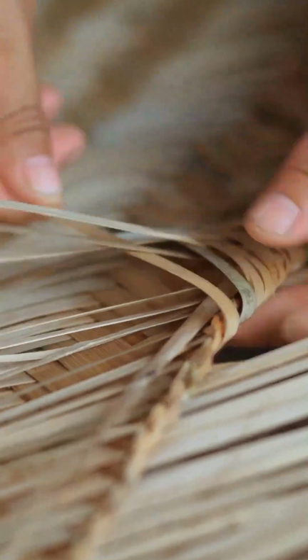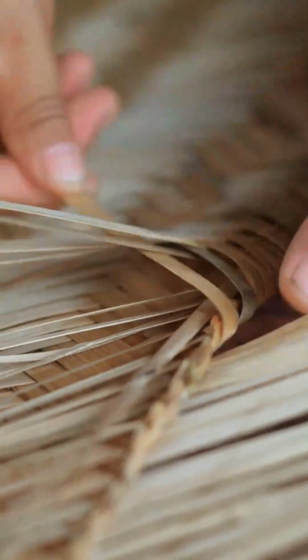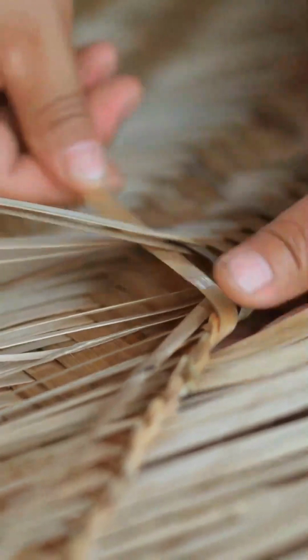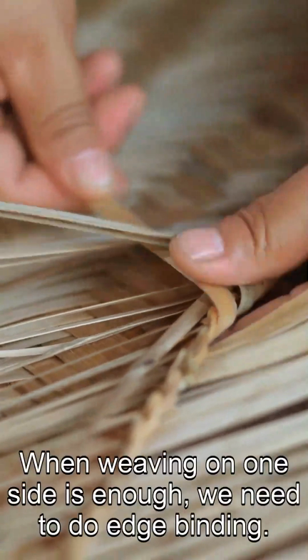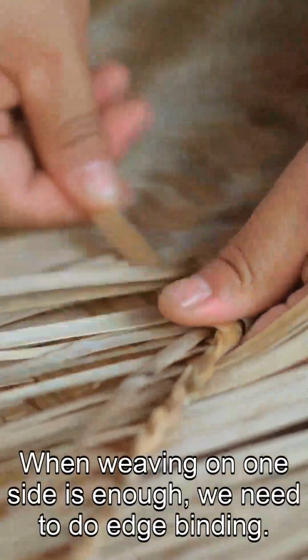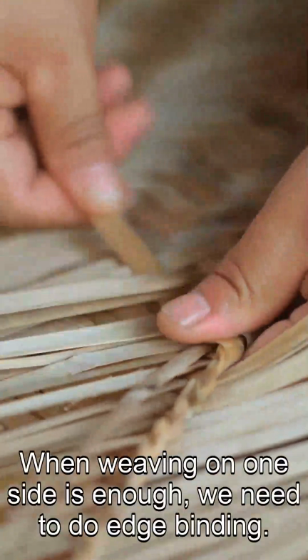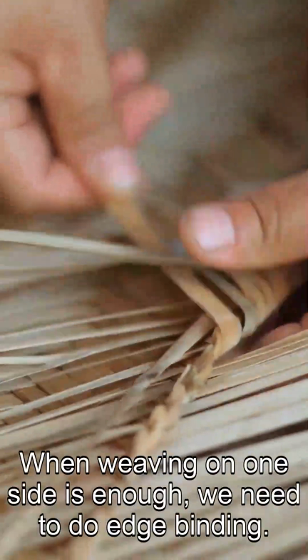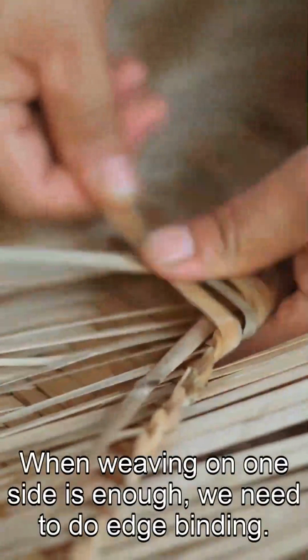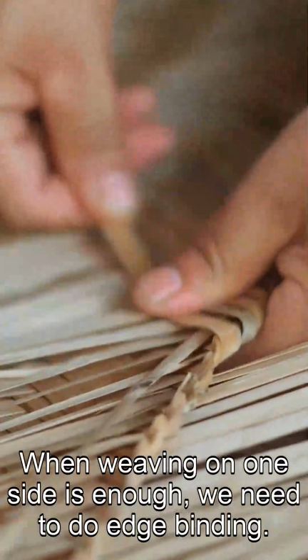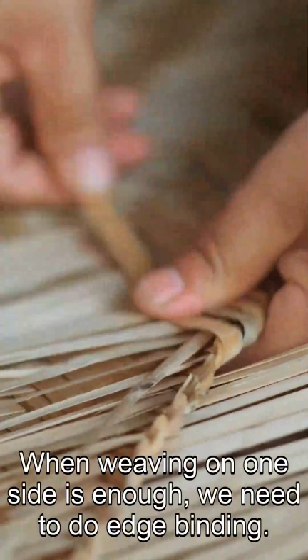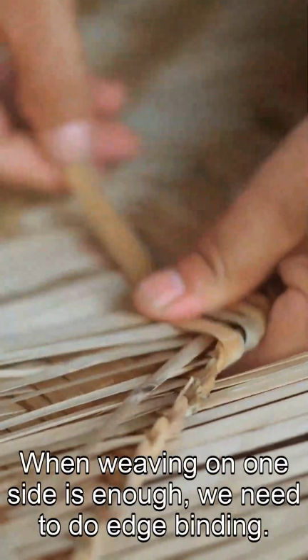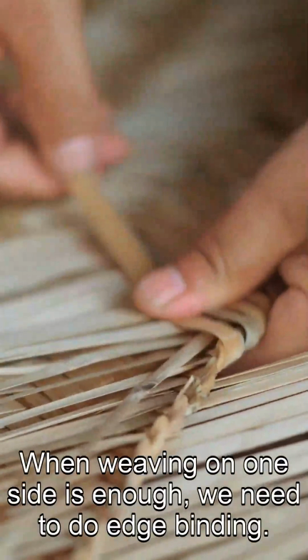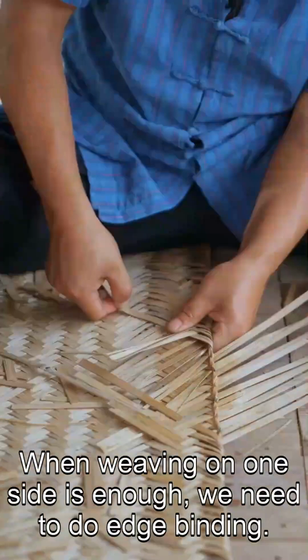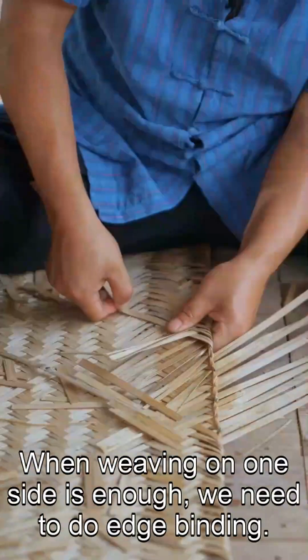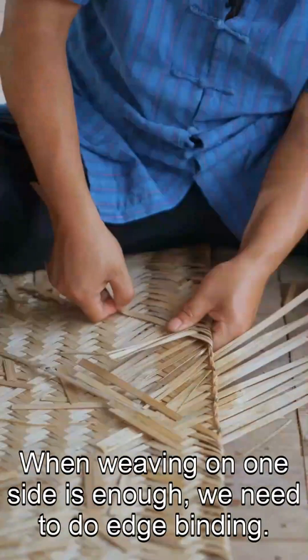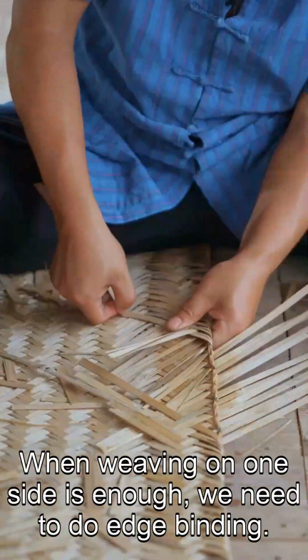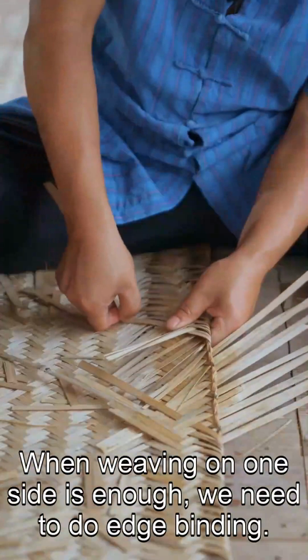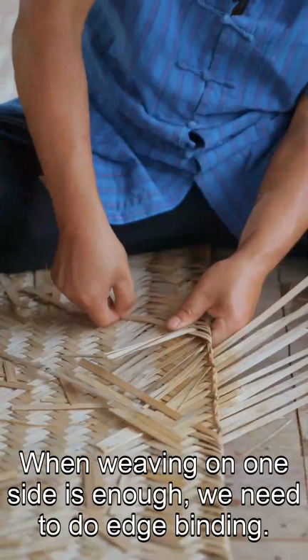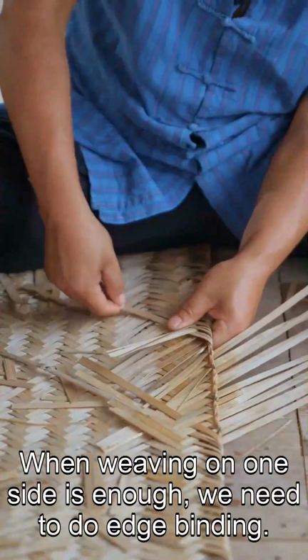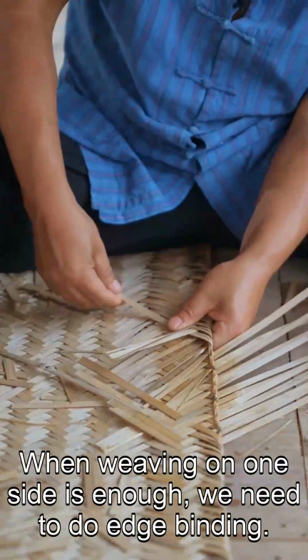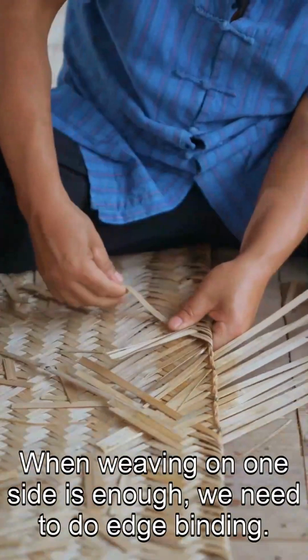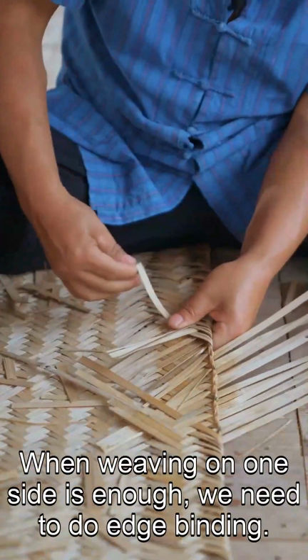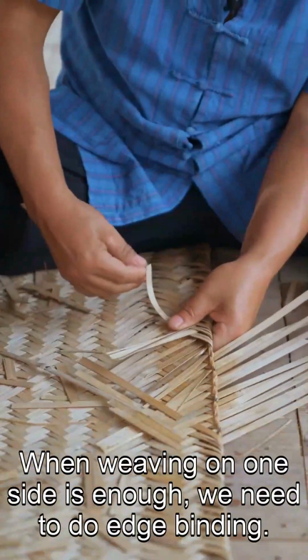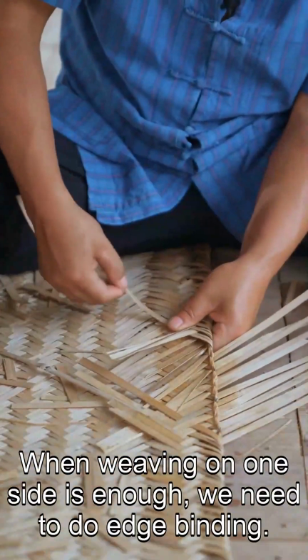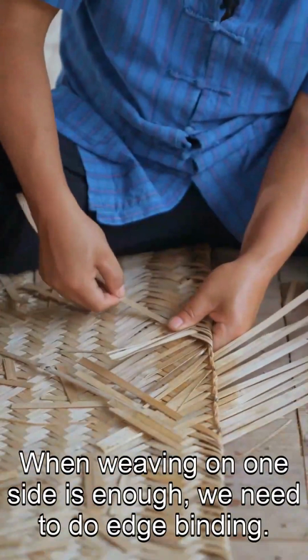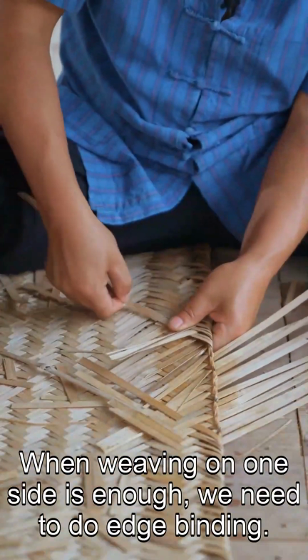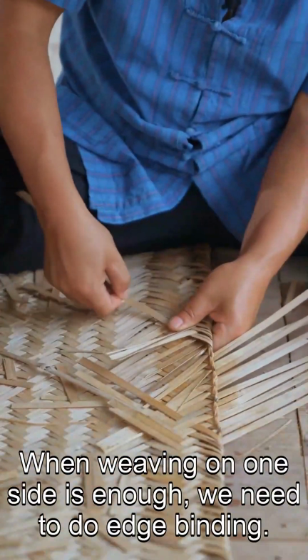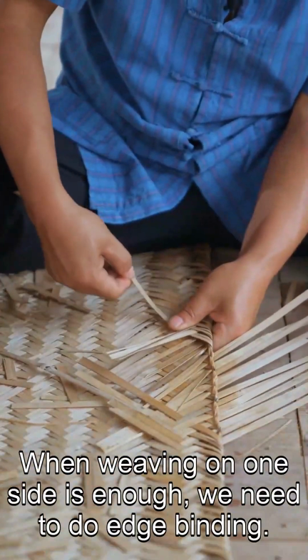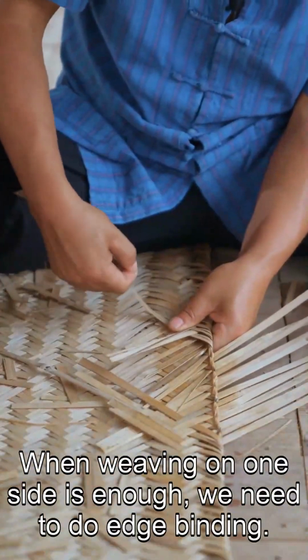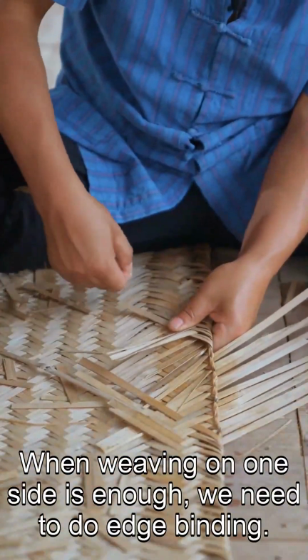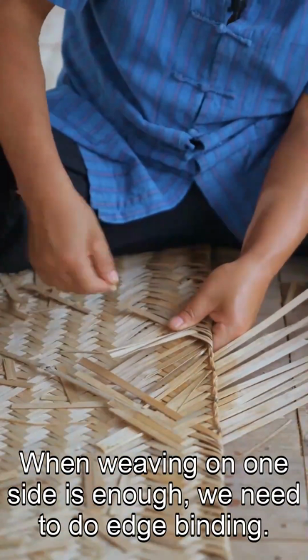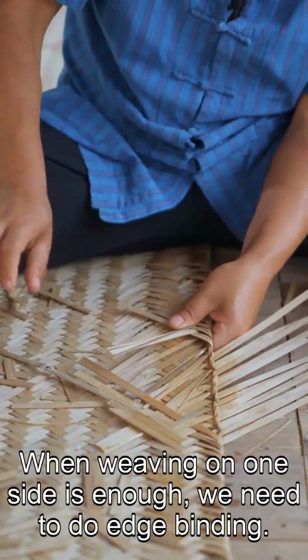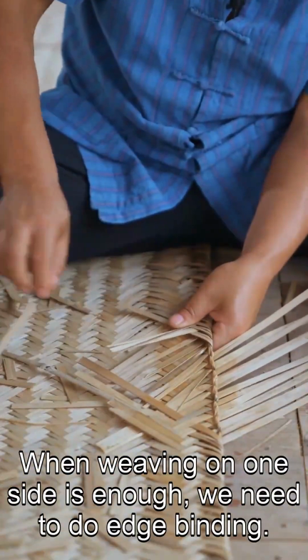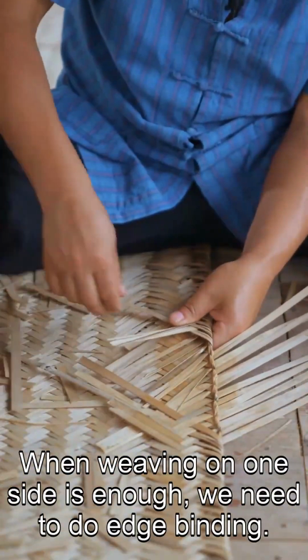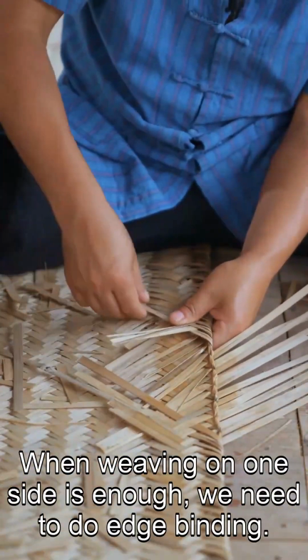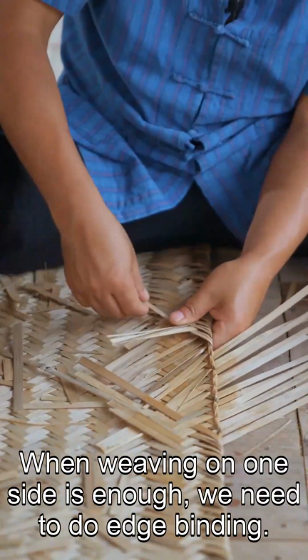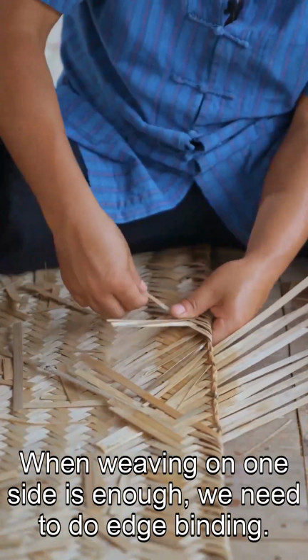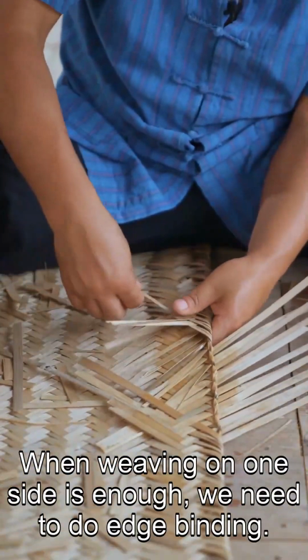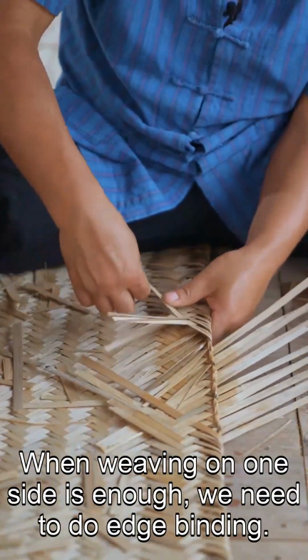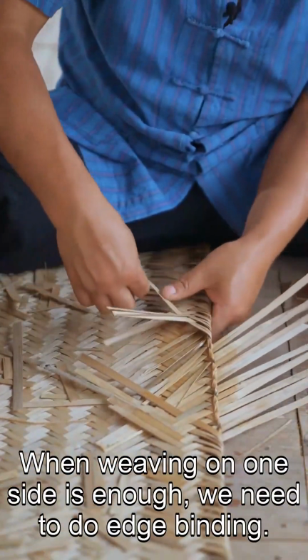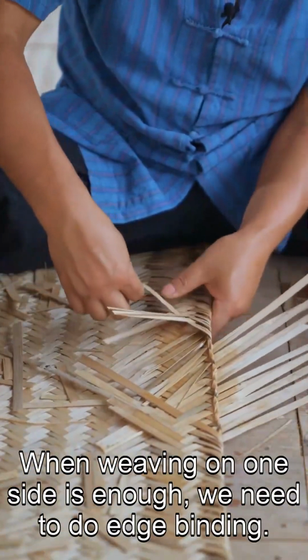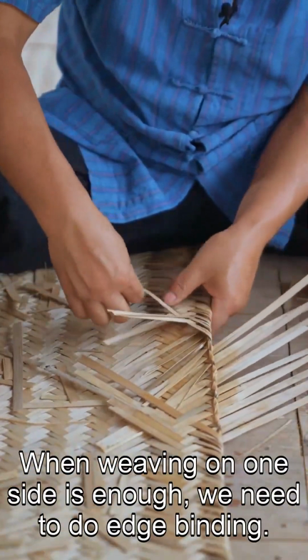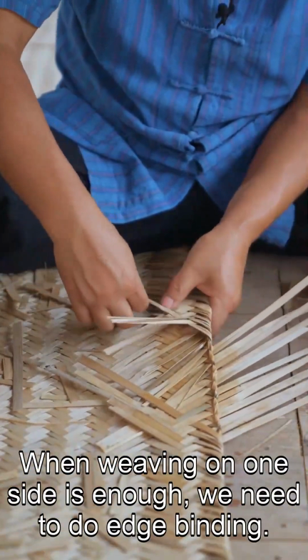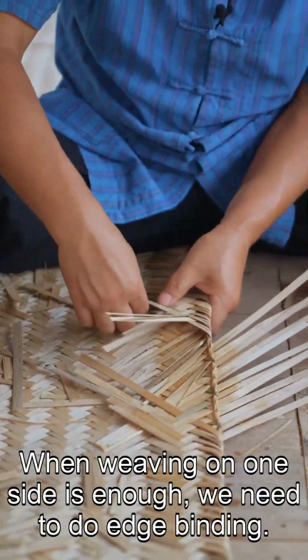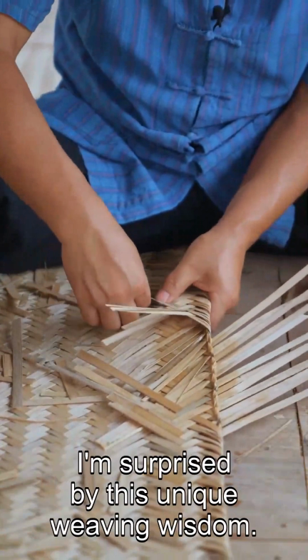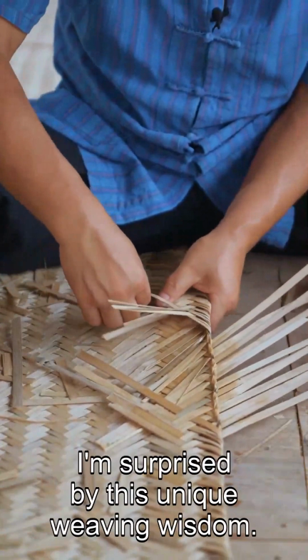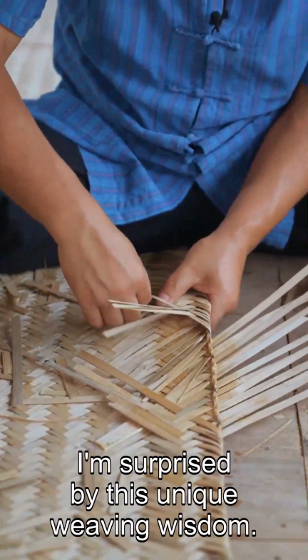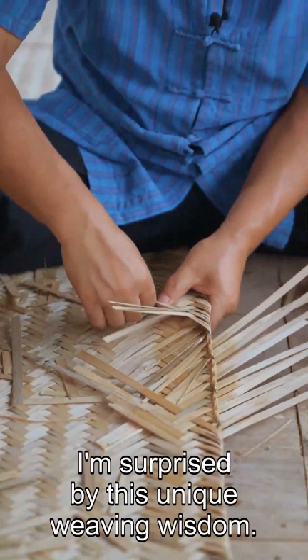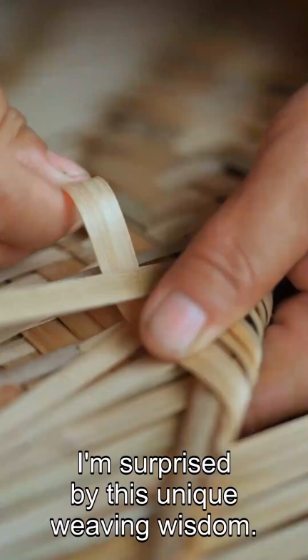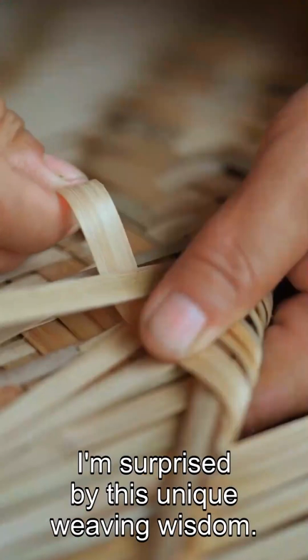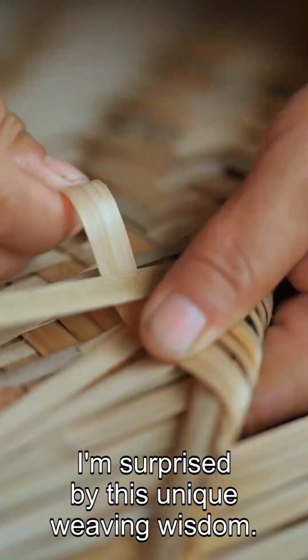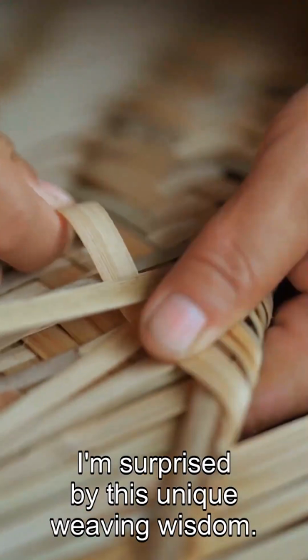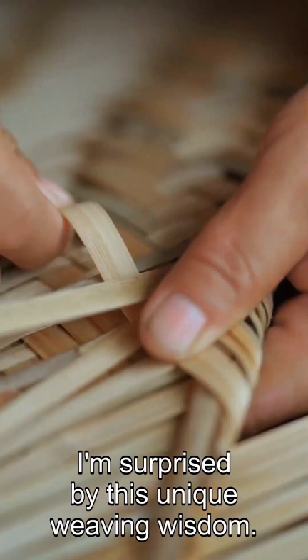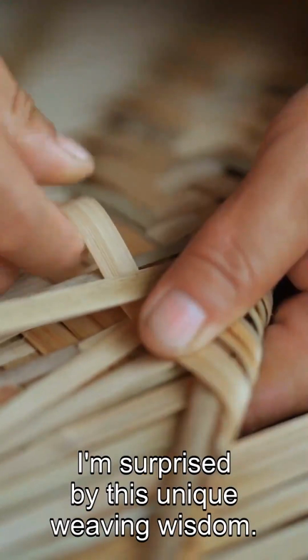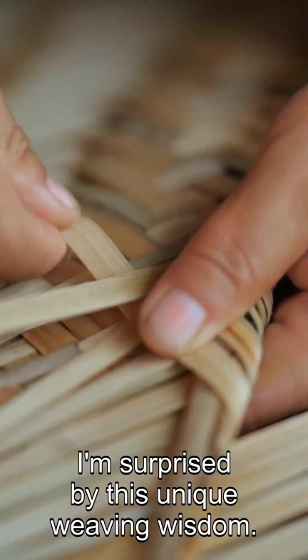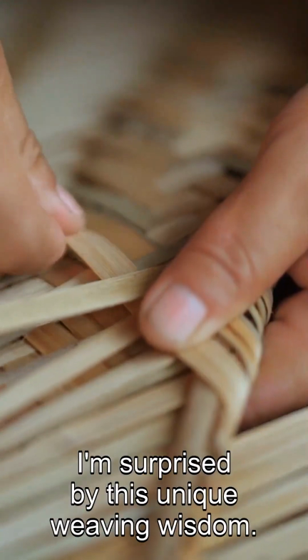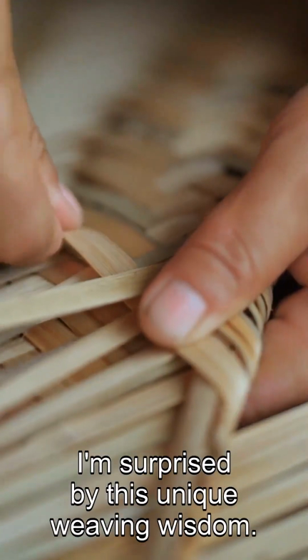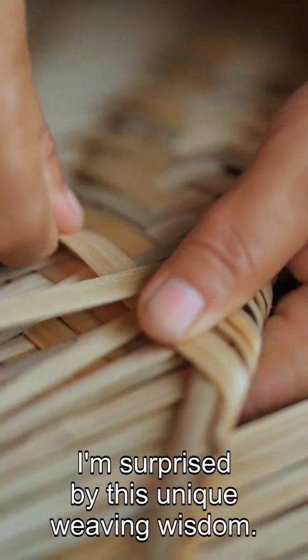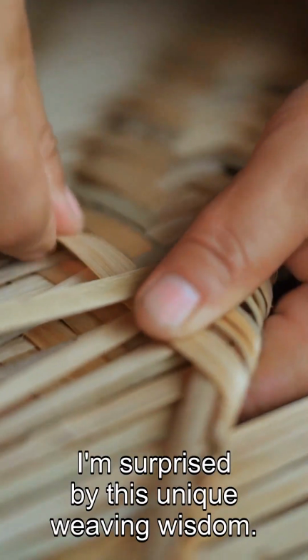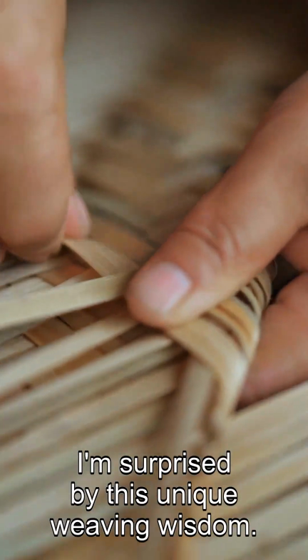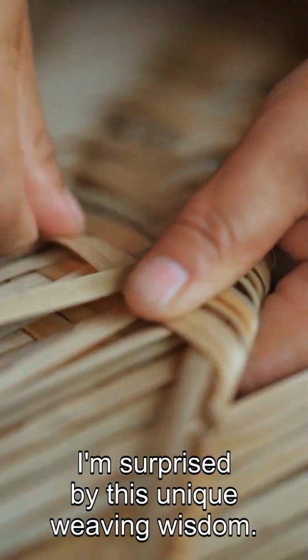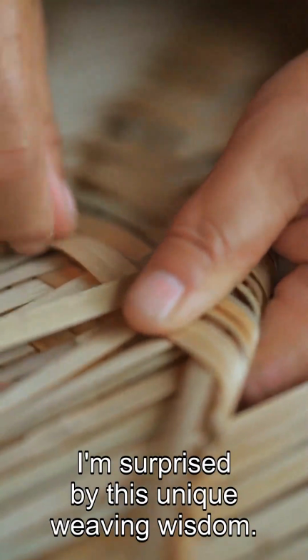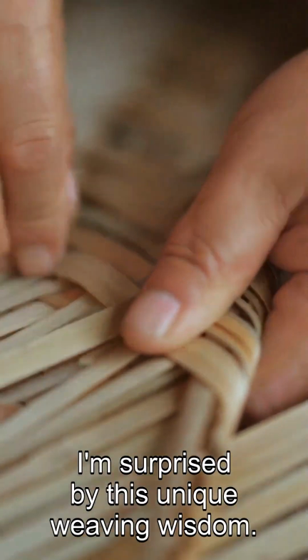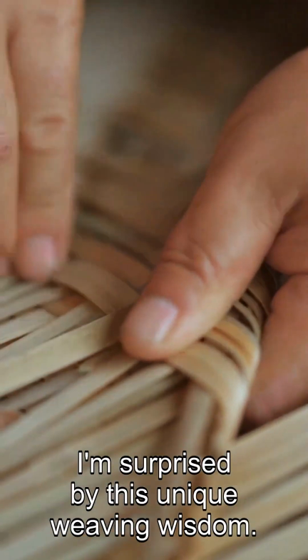When weaving on one side is enough, we need to do edge binding. I'm surprised by this unique weaving wisdom.